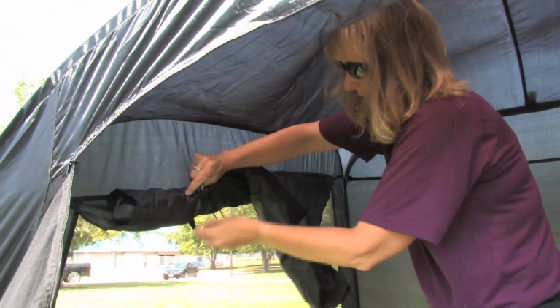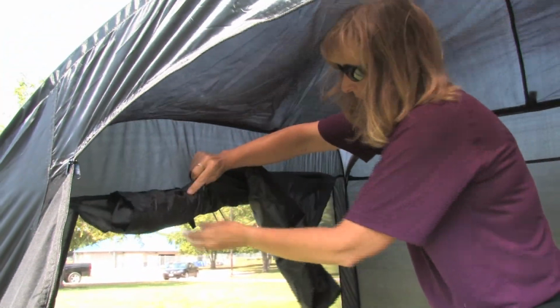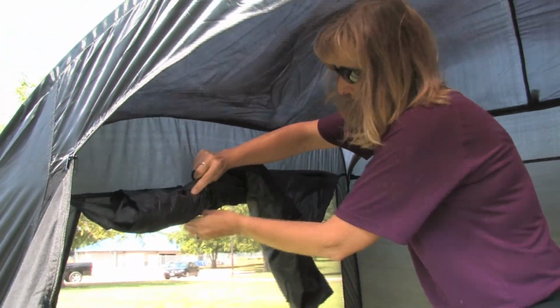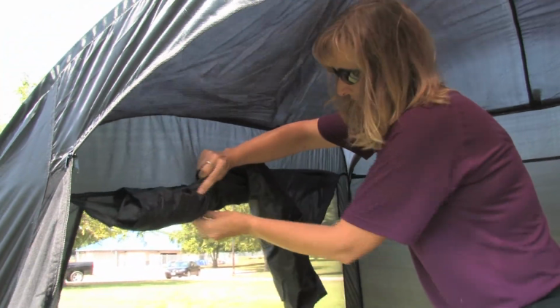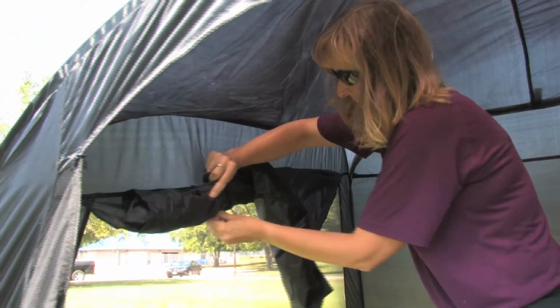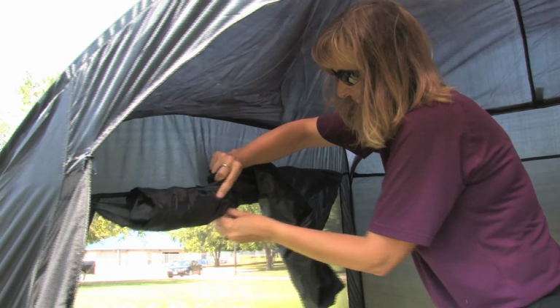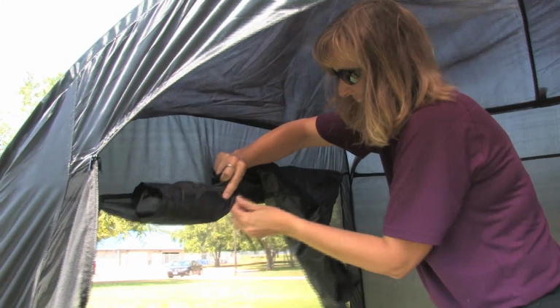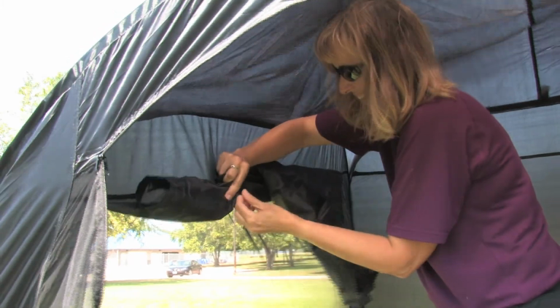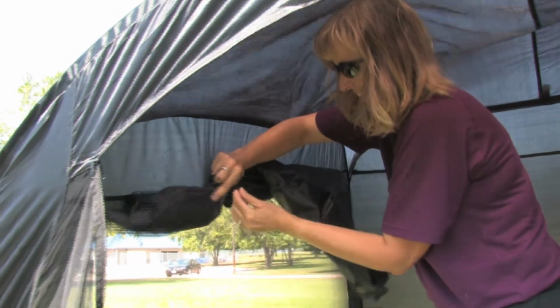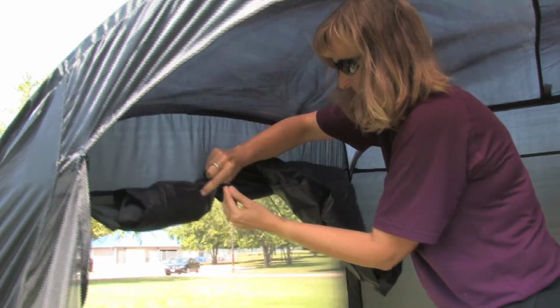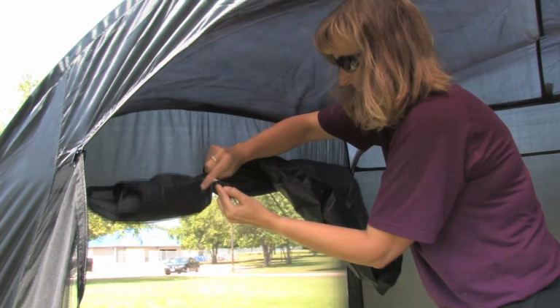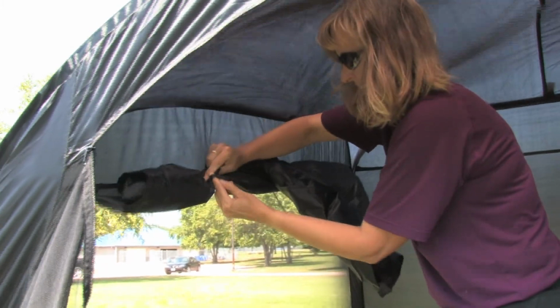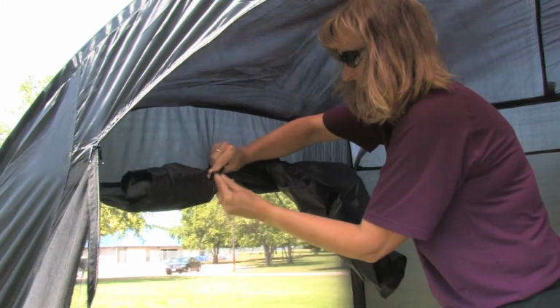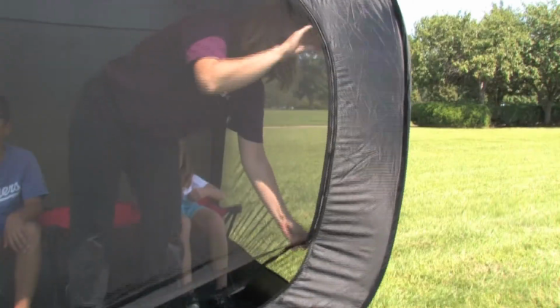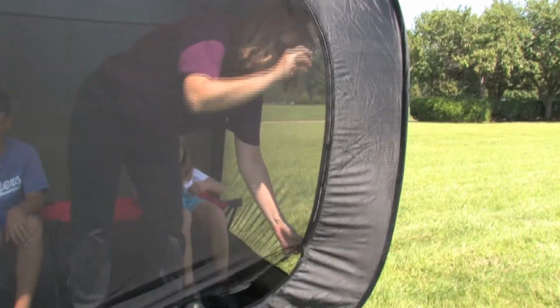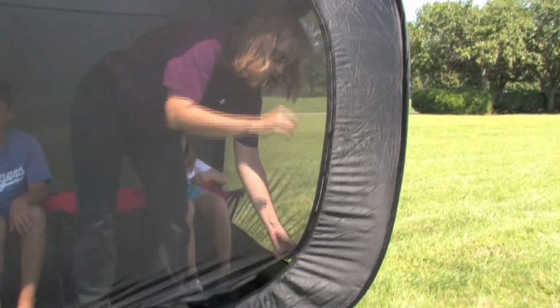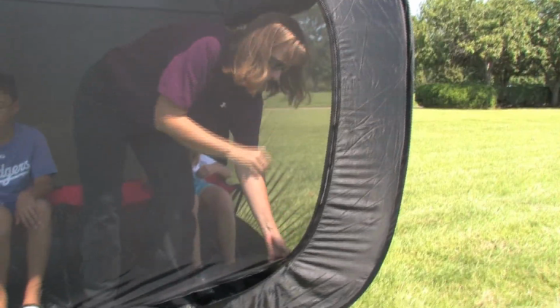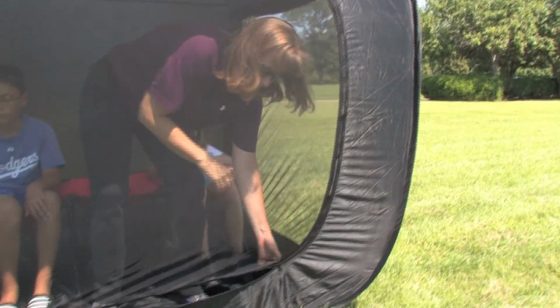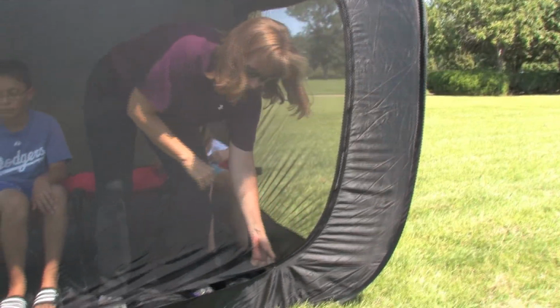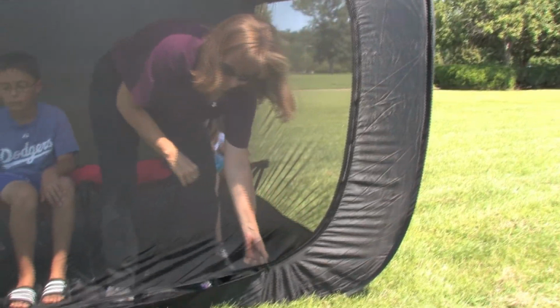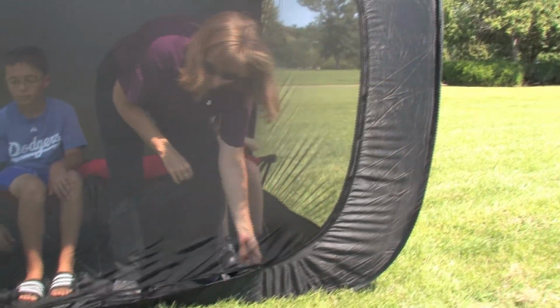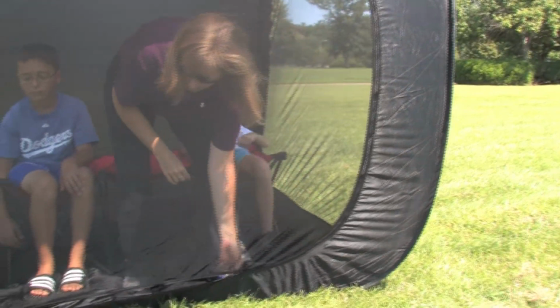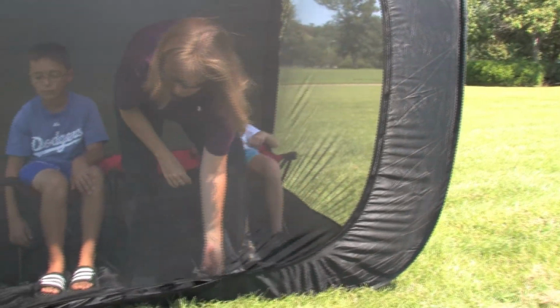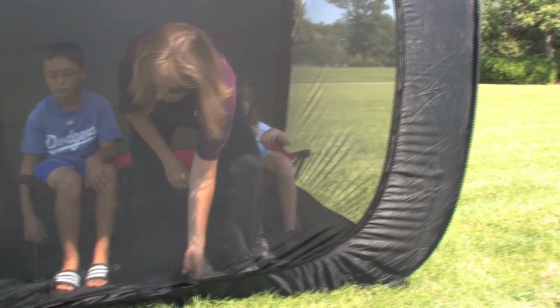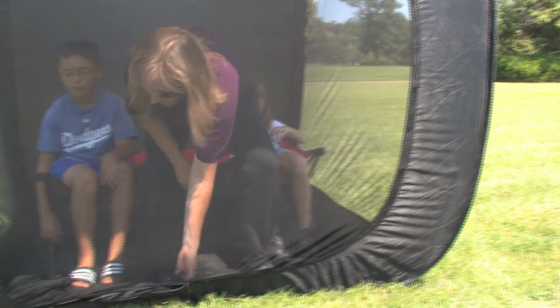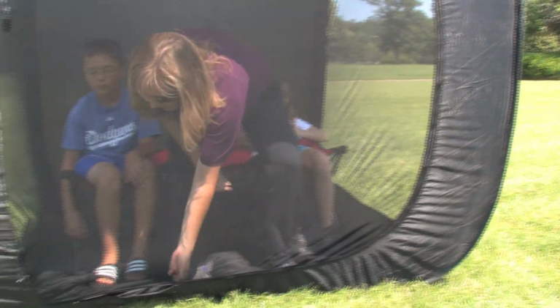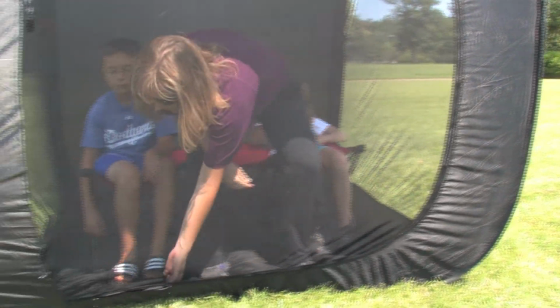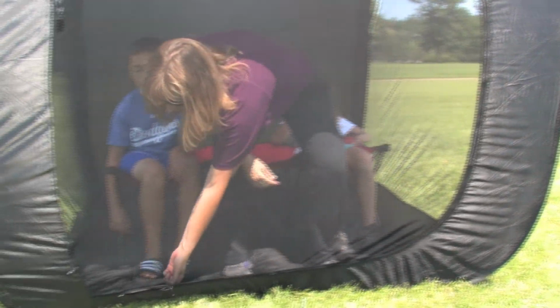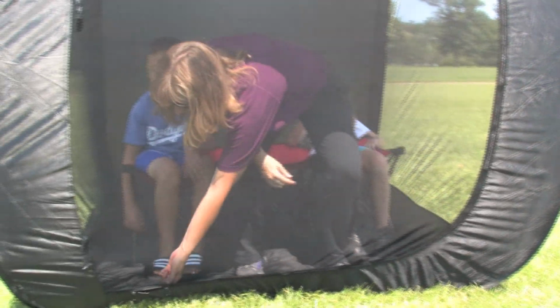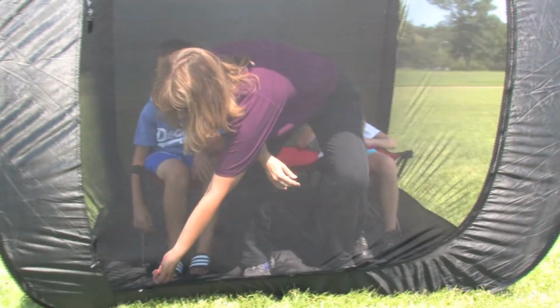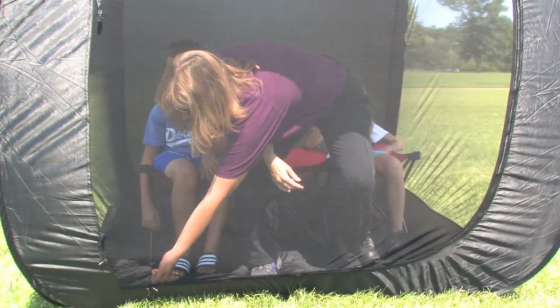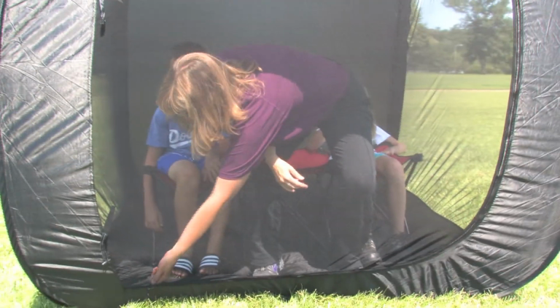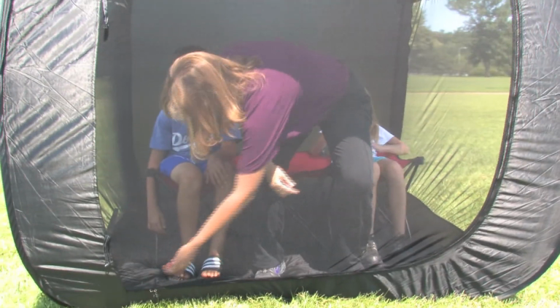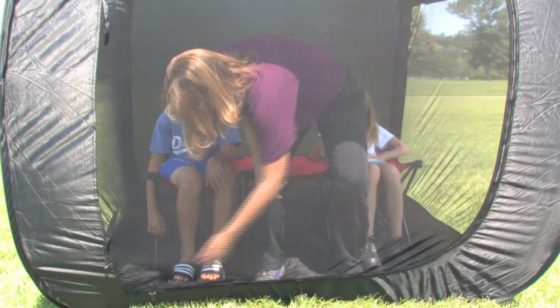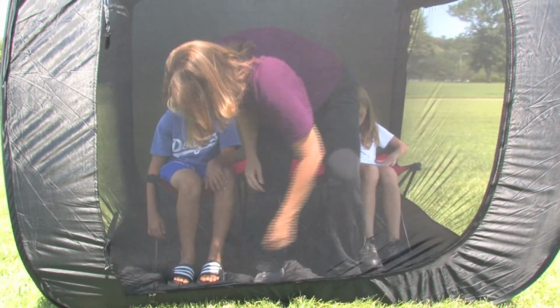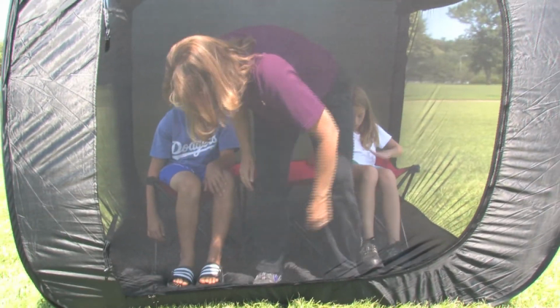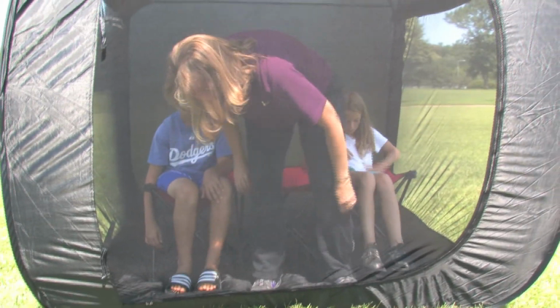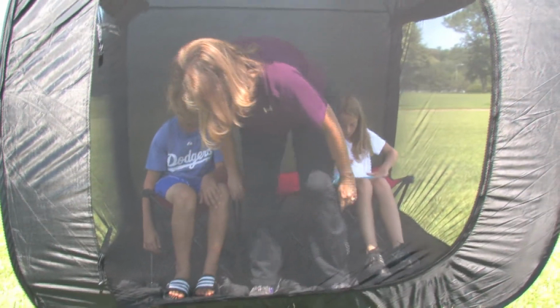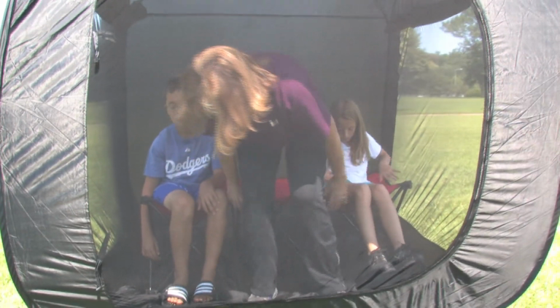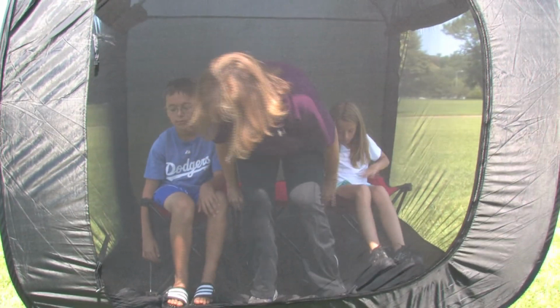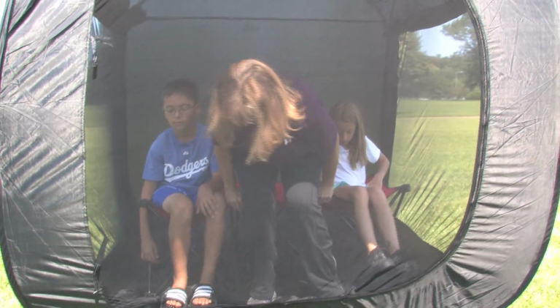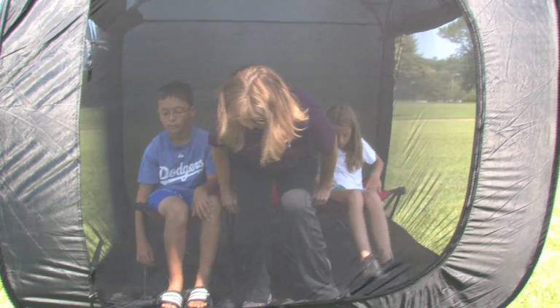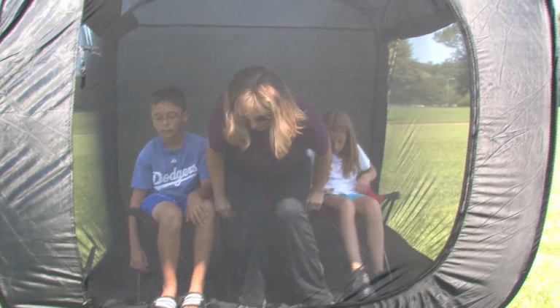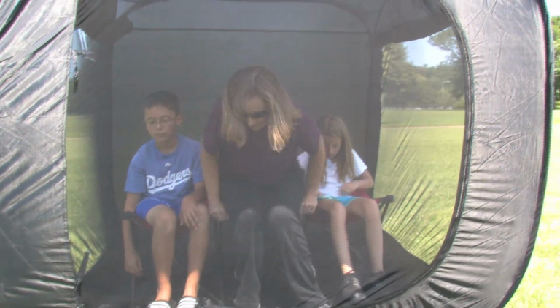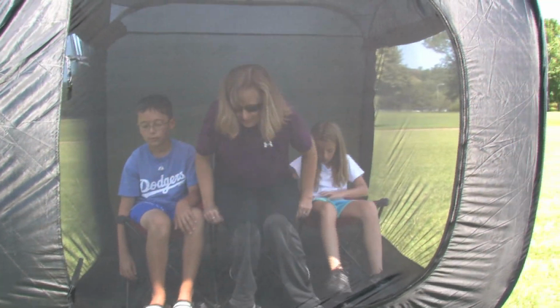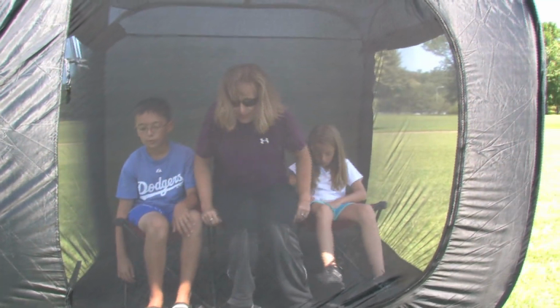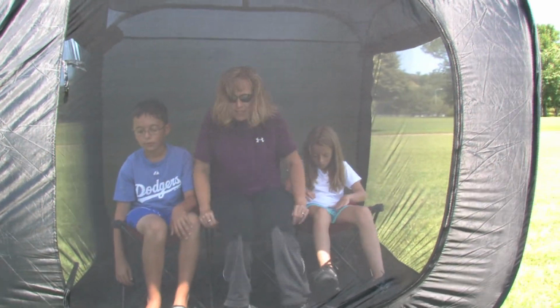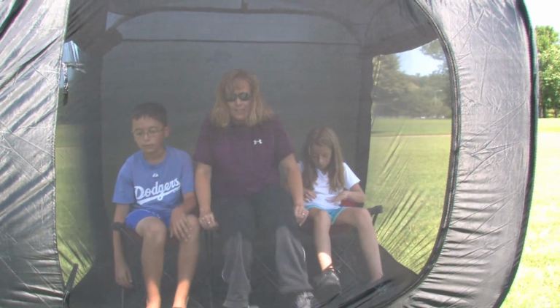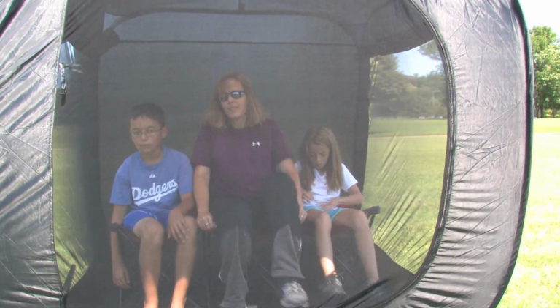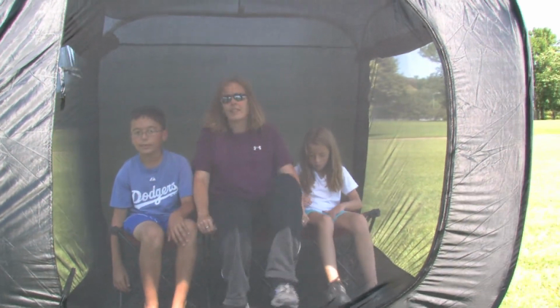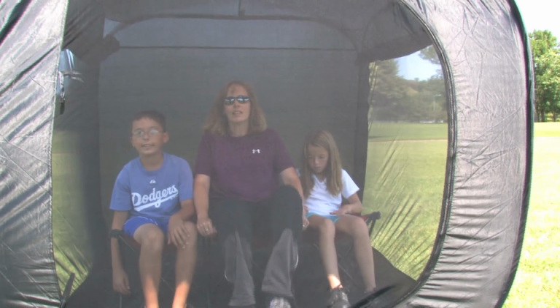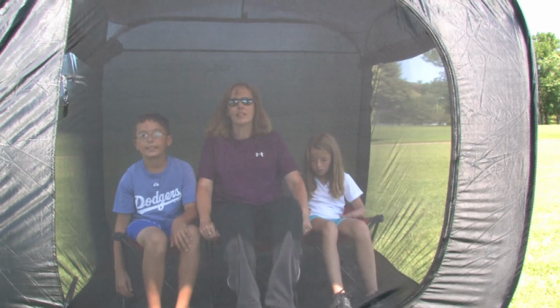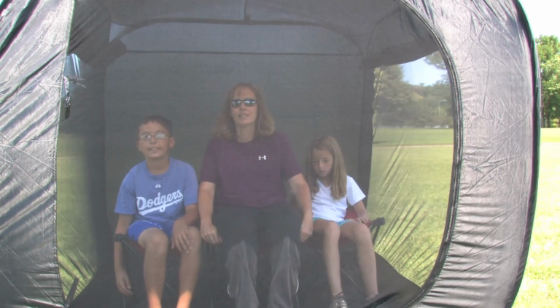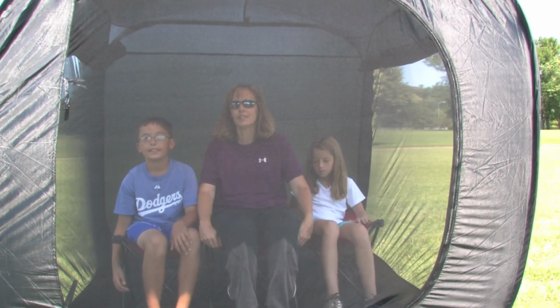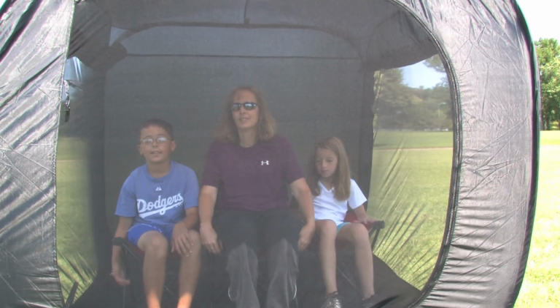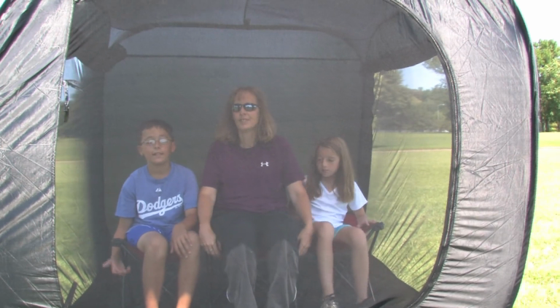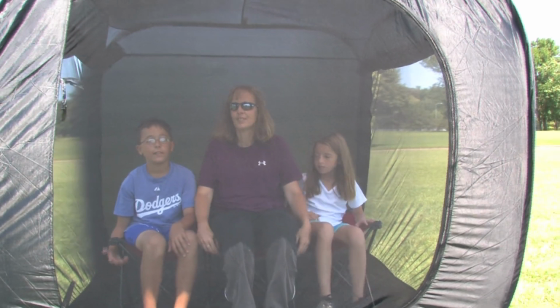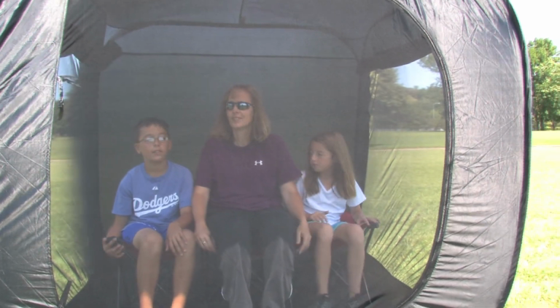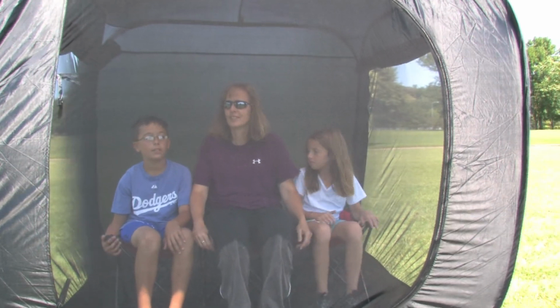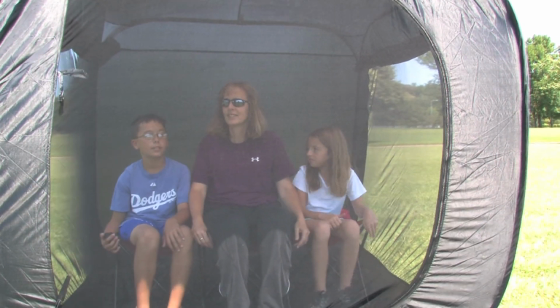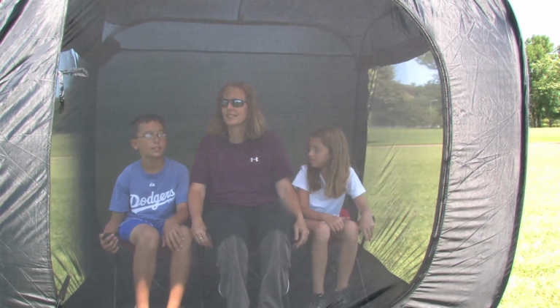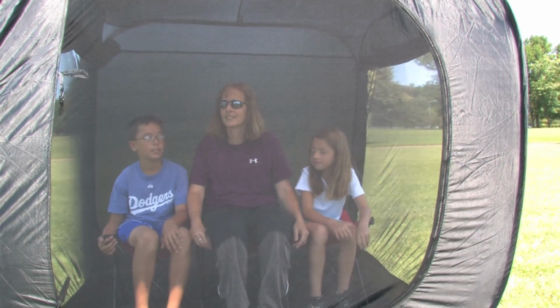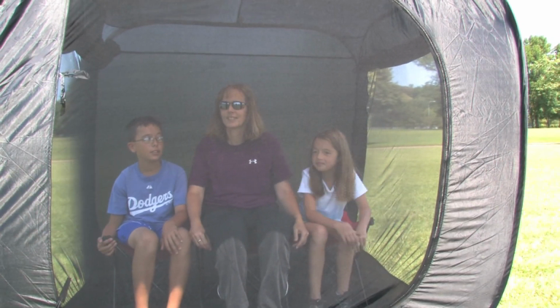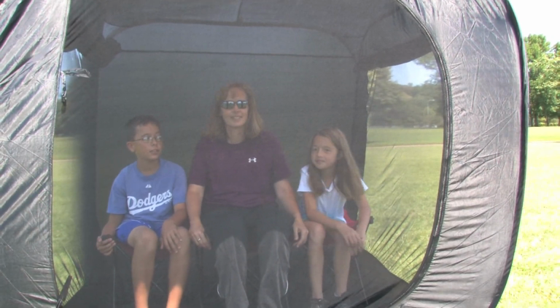The spacious 5x5x5 tent offers room for three adults or two adults and two kids with plenty of elbow room and headroom.